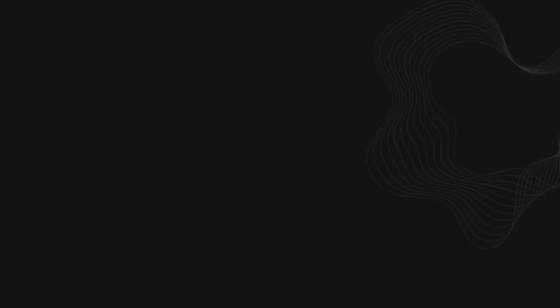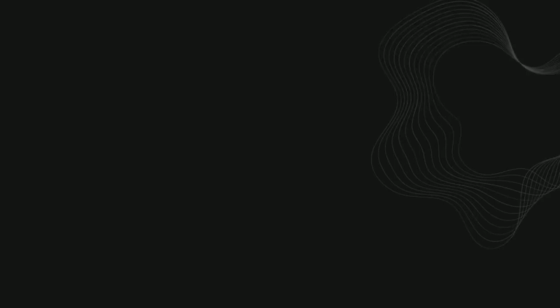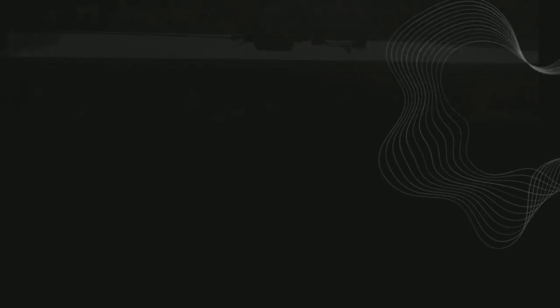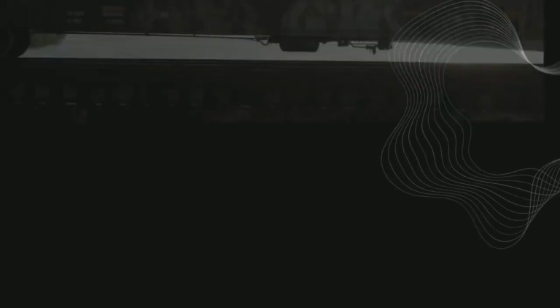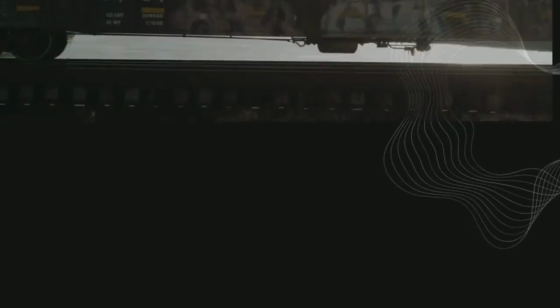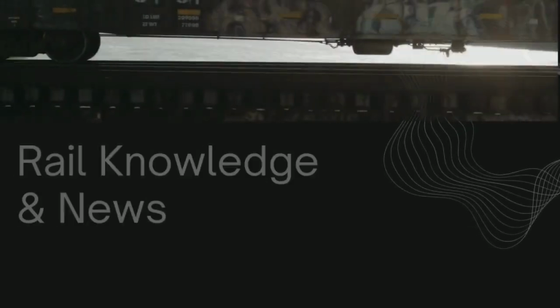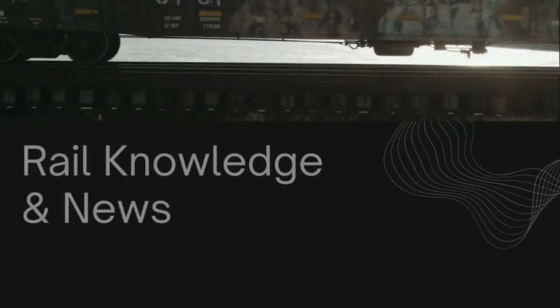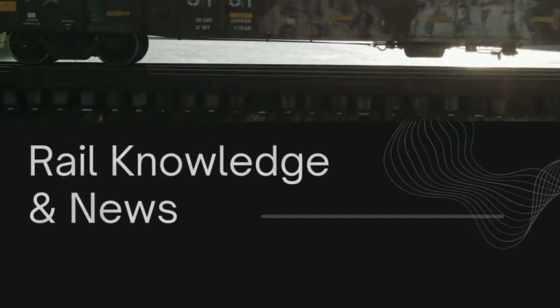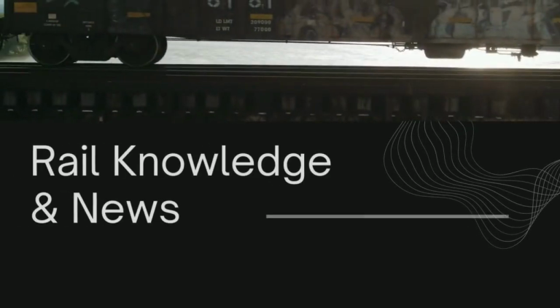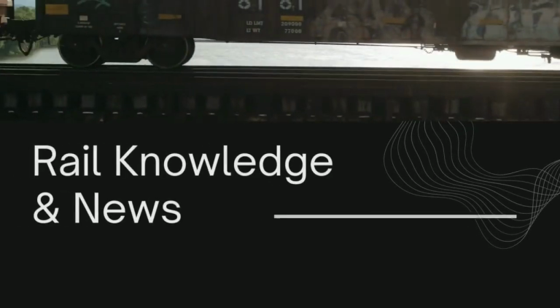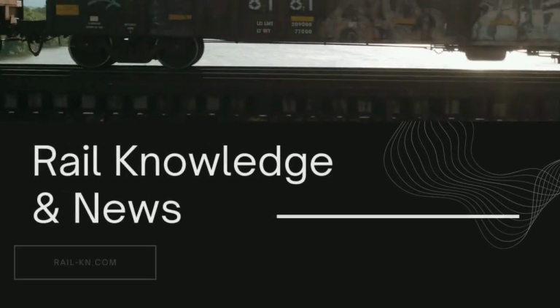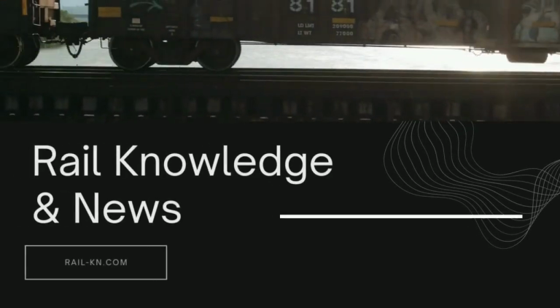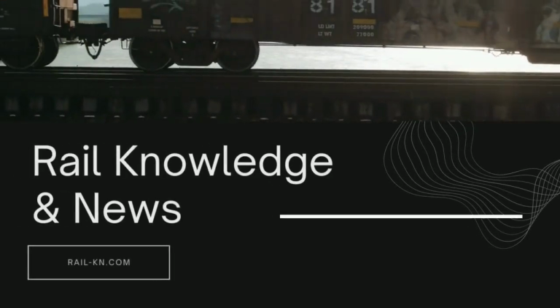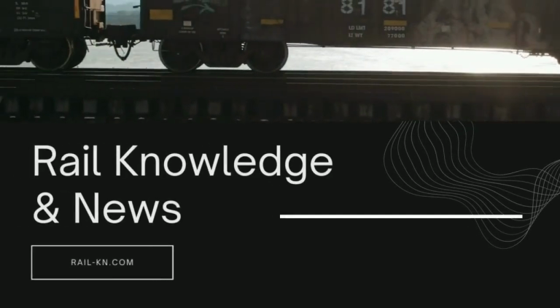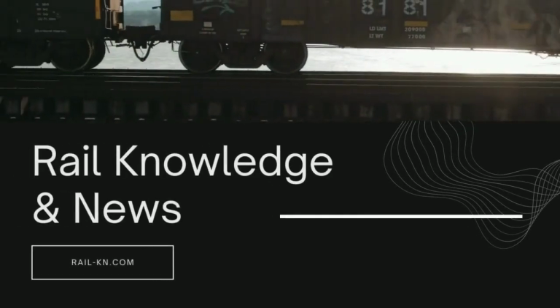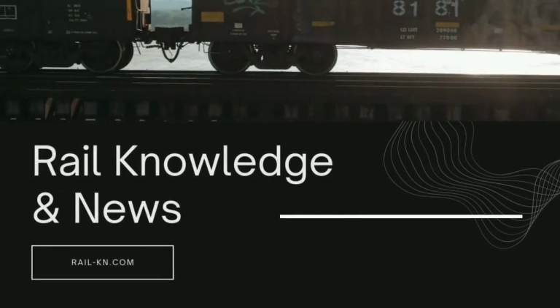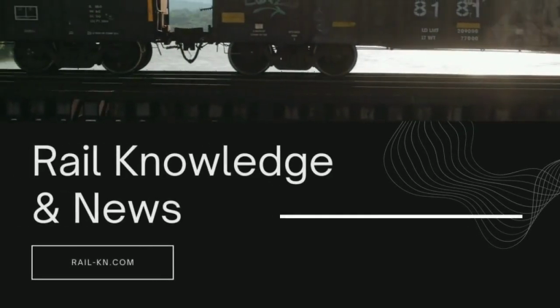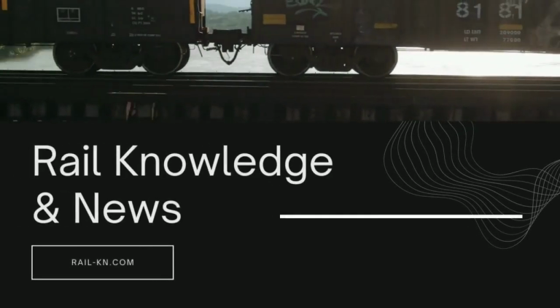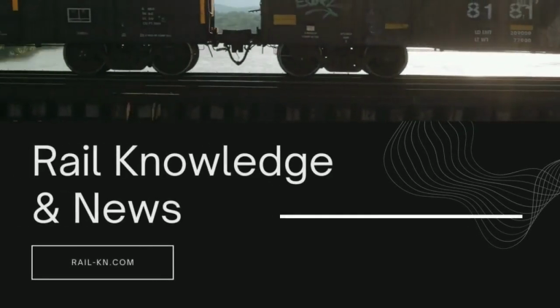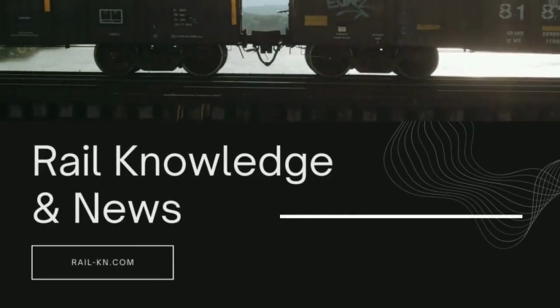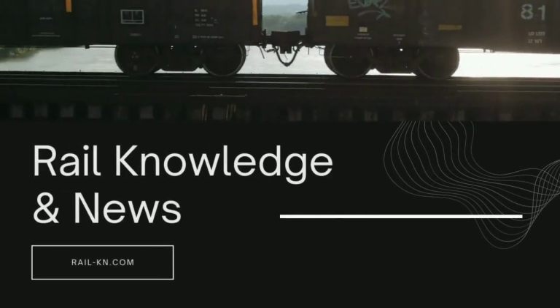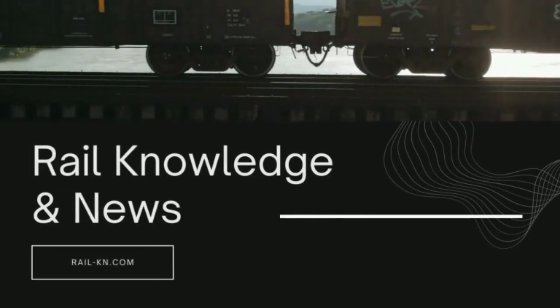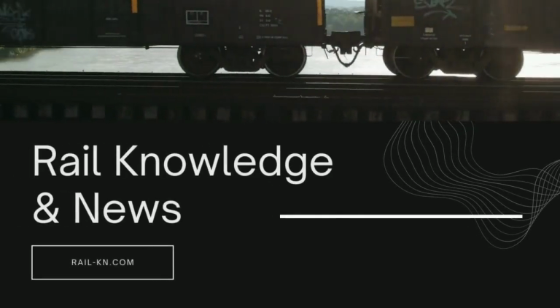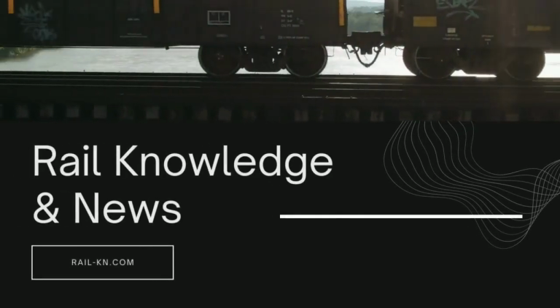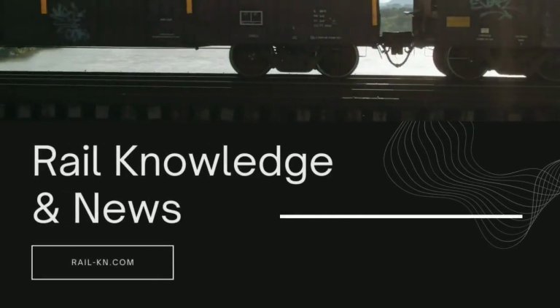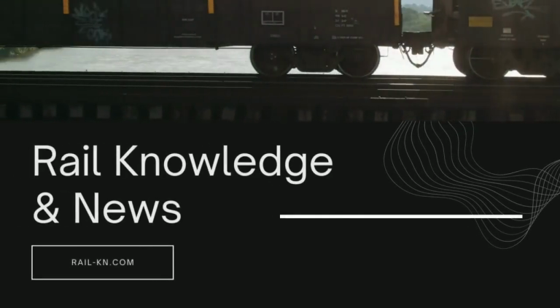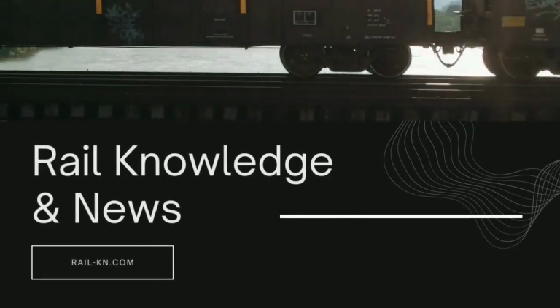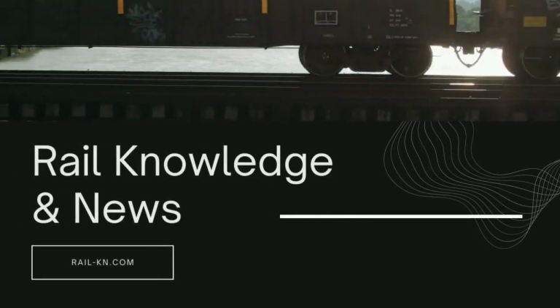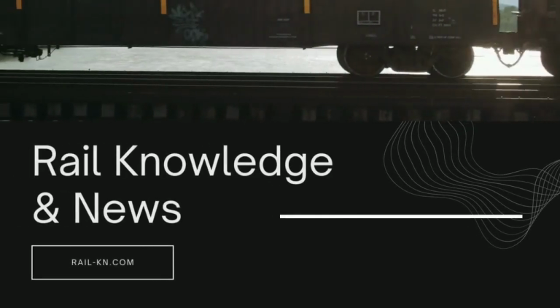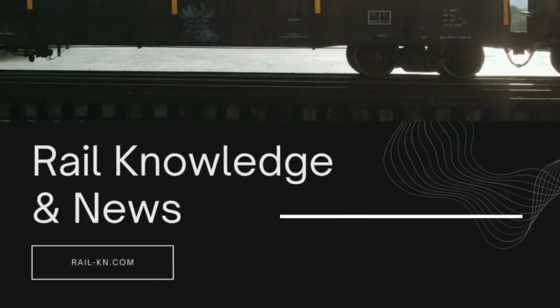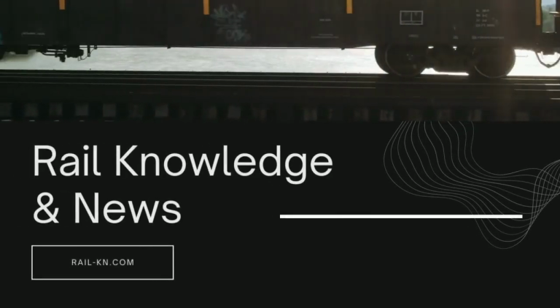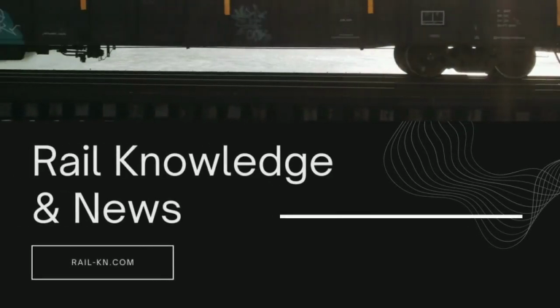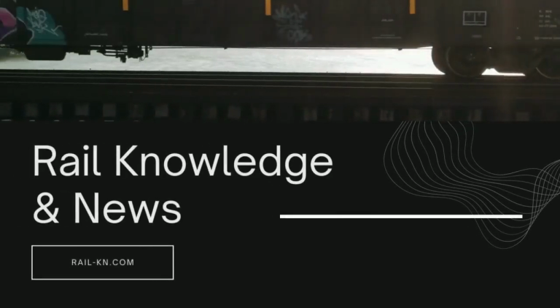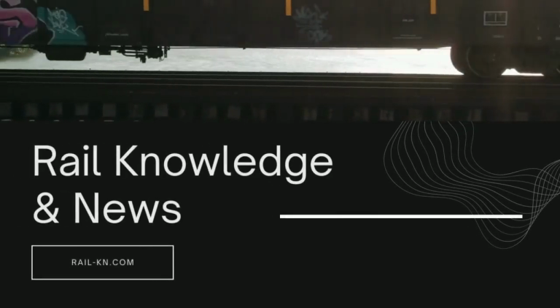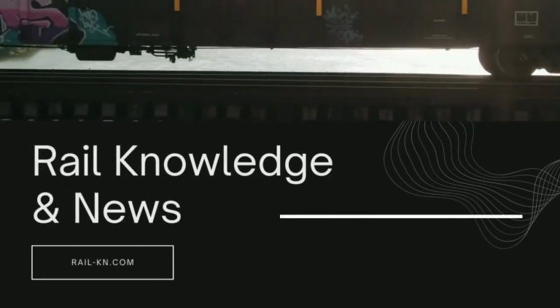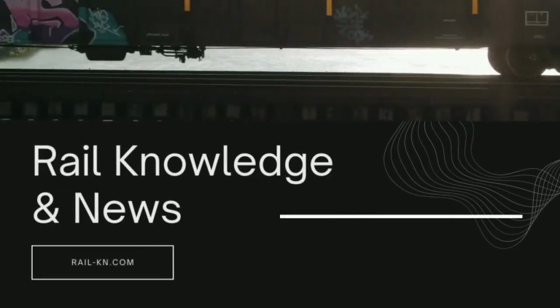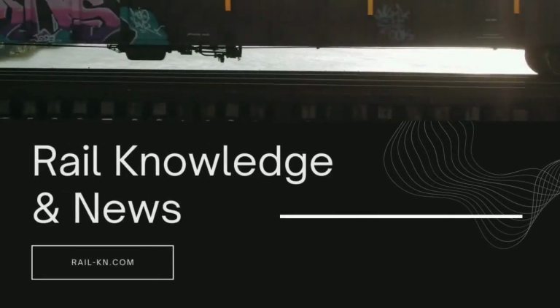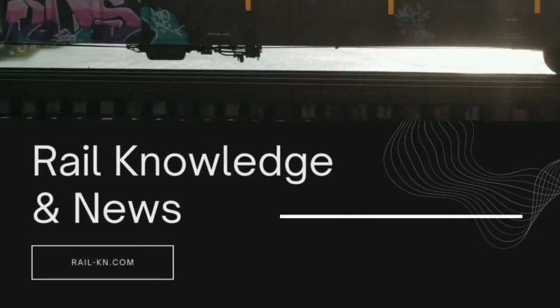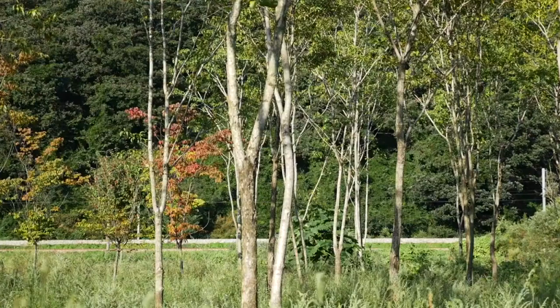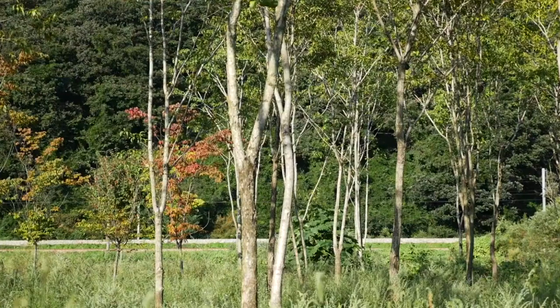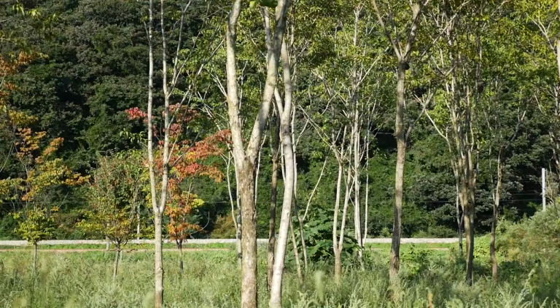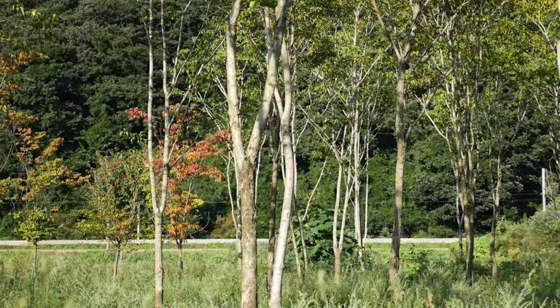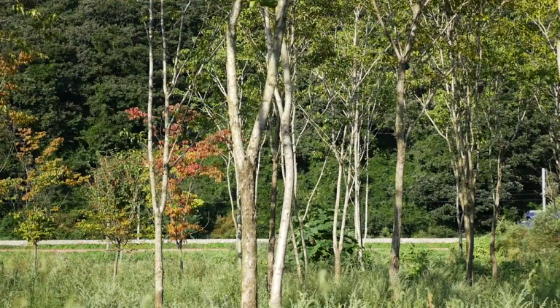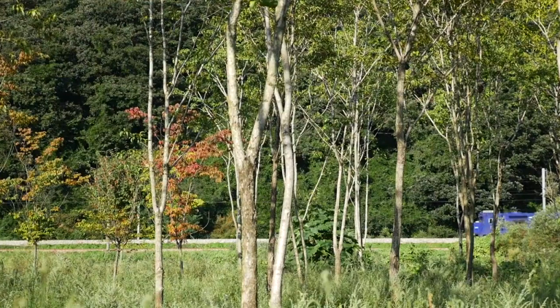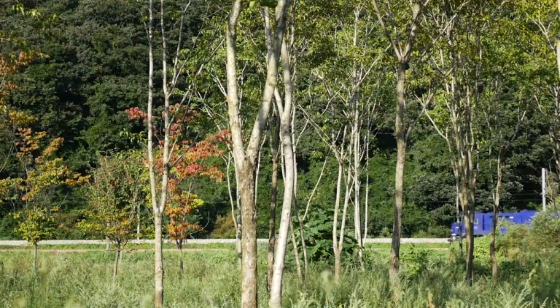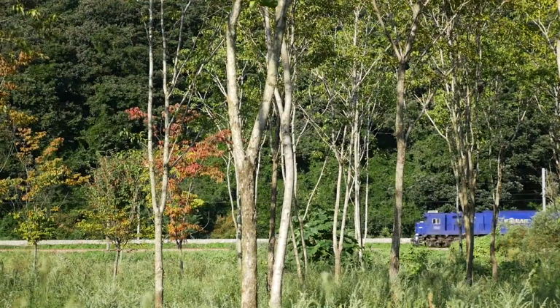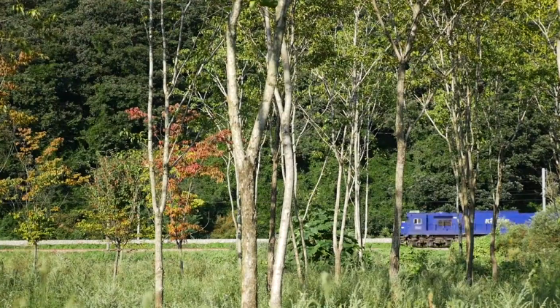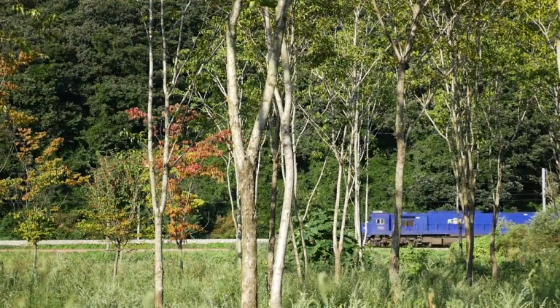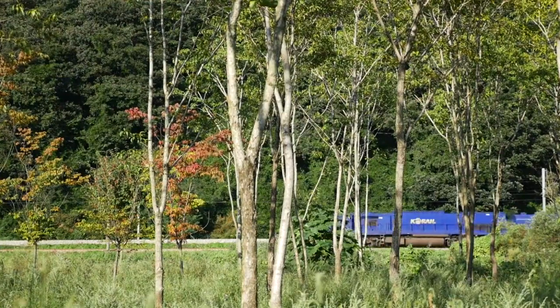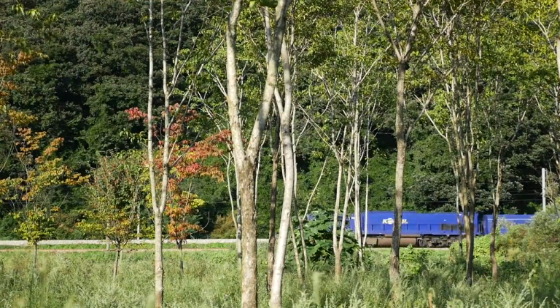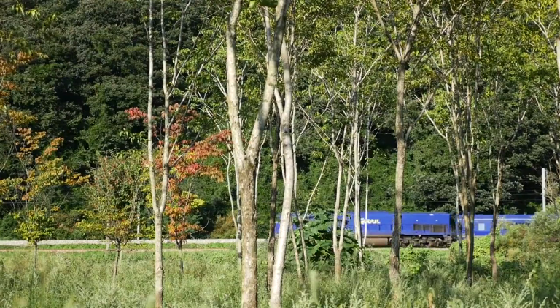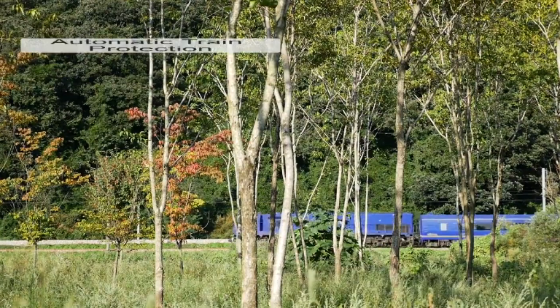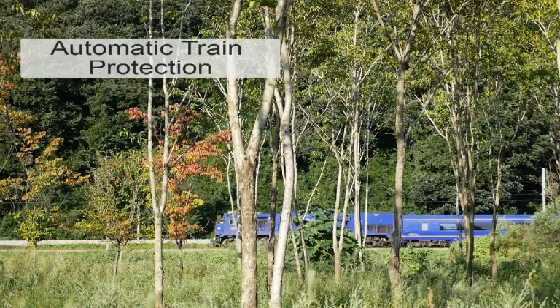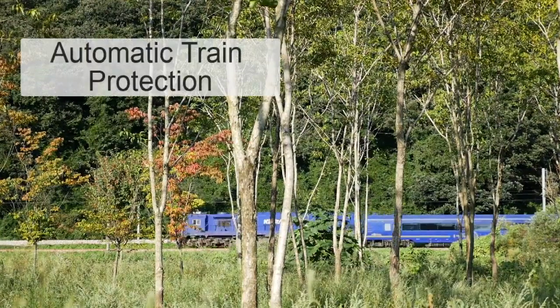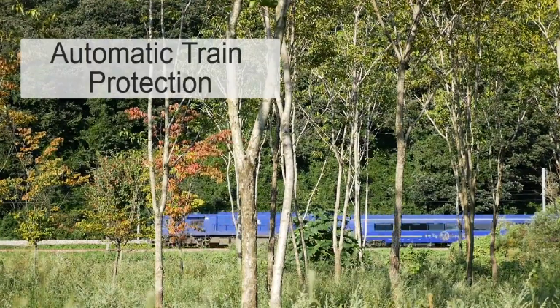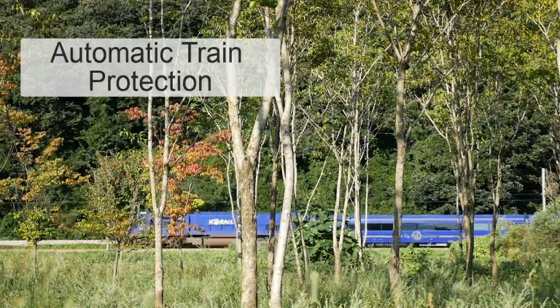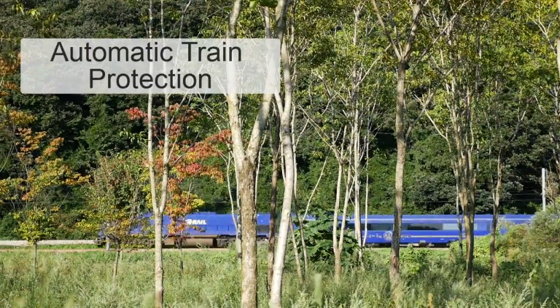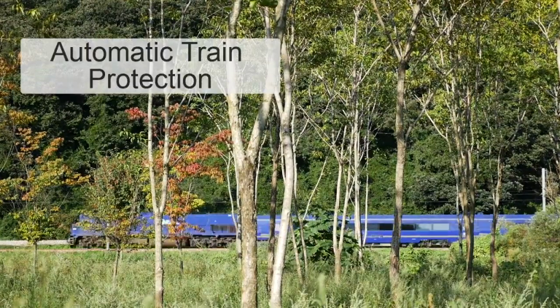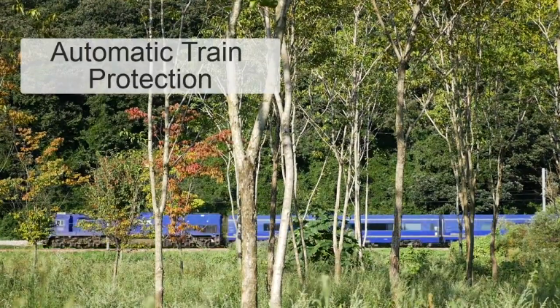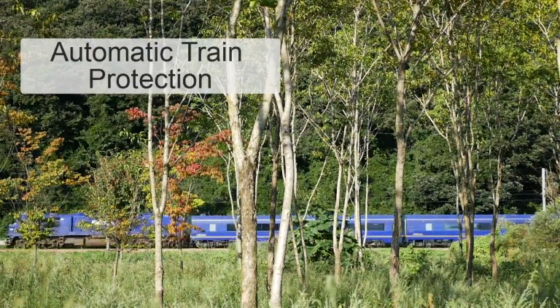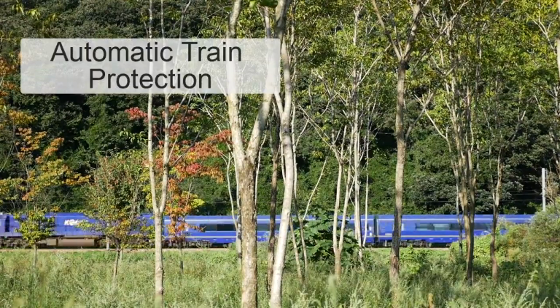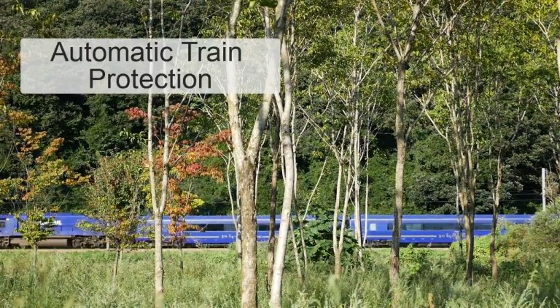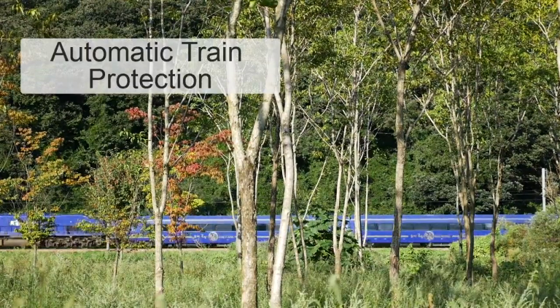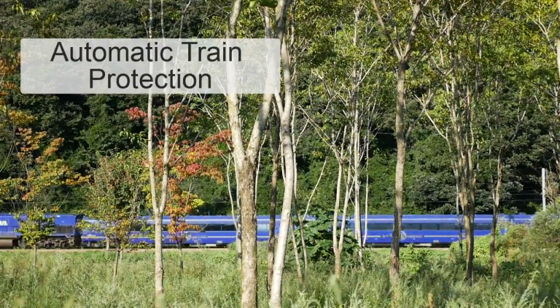Hello everyone and welcome to Rail Knowledge and News YouTube channel. Today we are going to talk about automatic train protection.